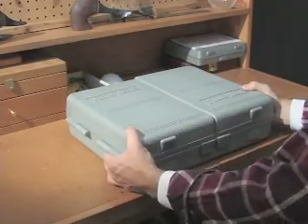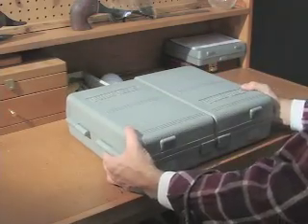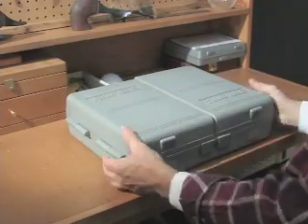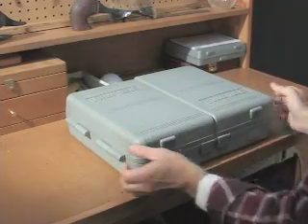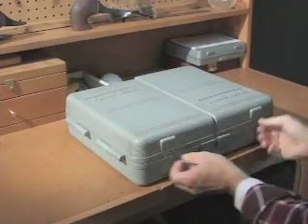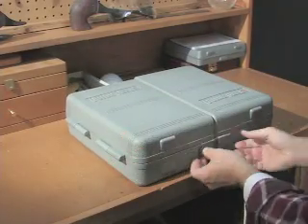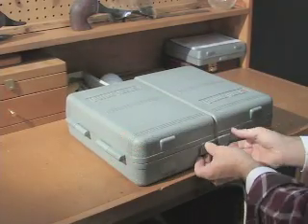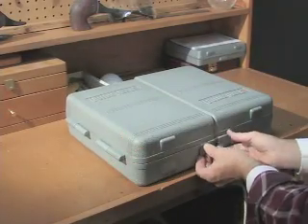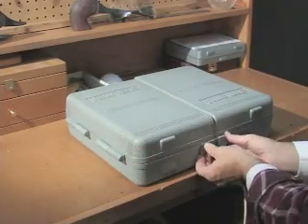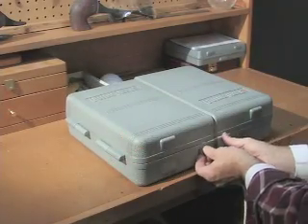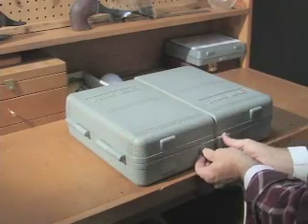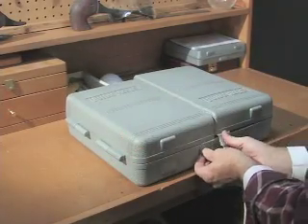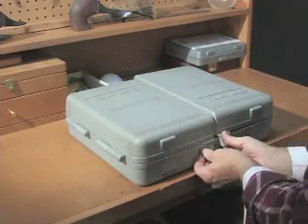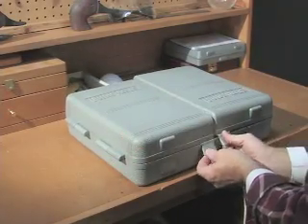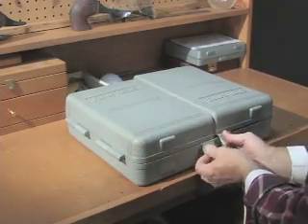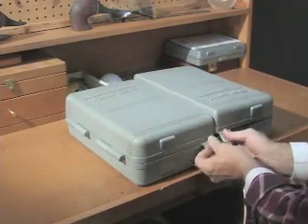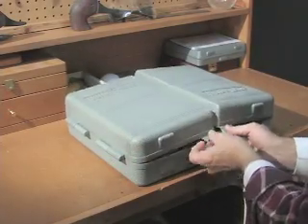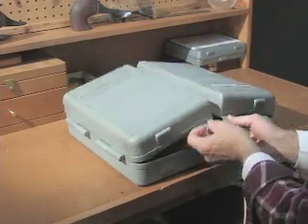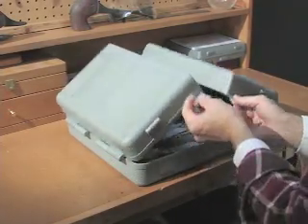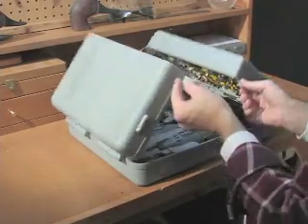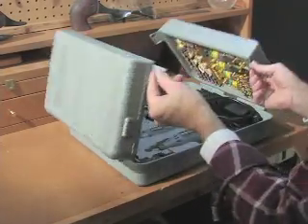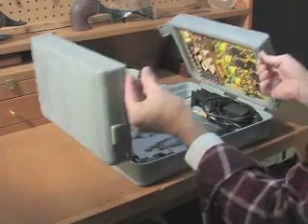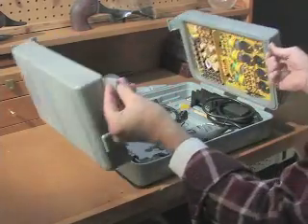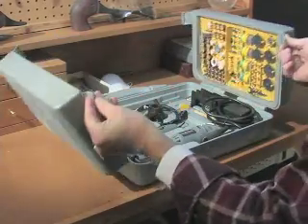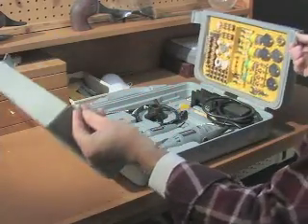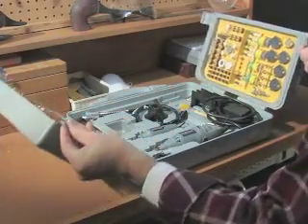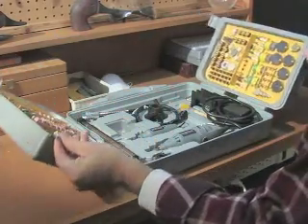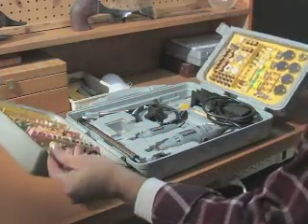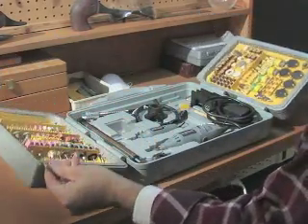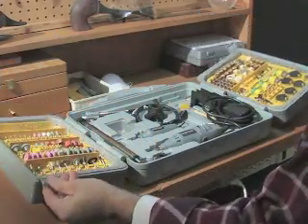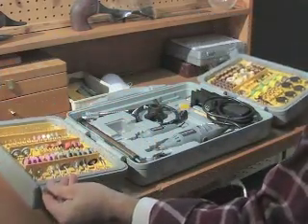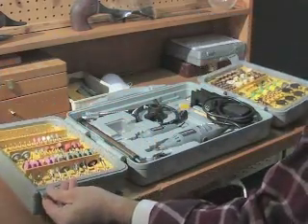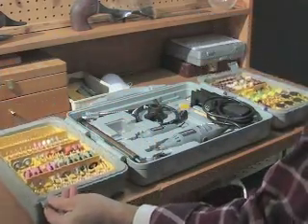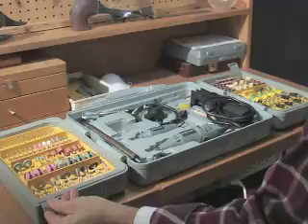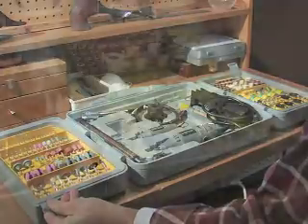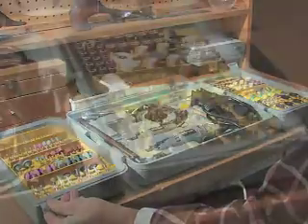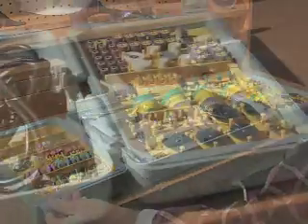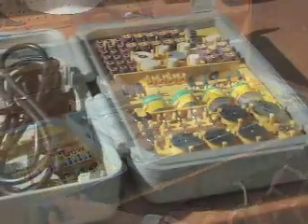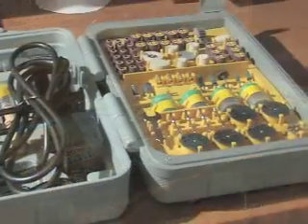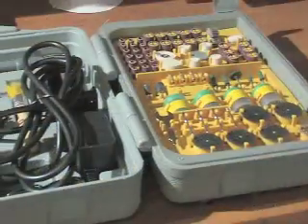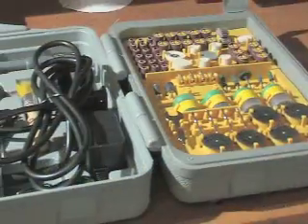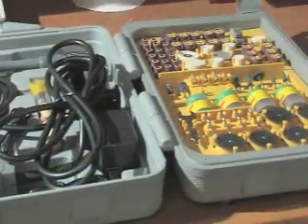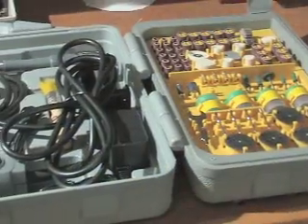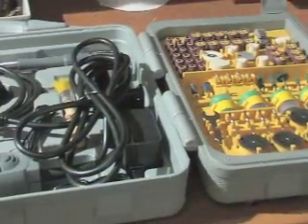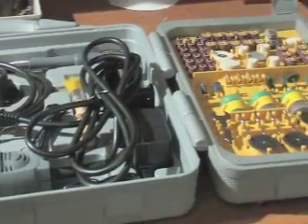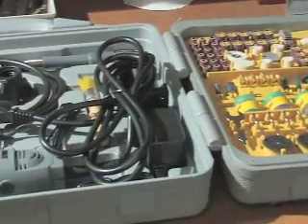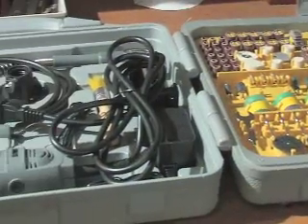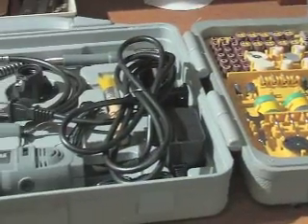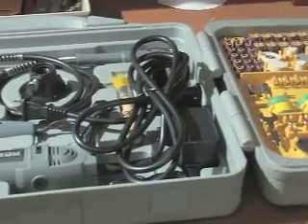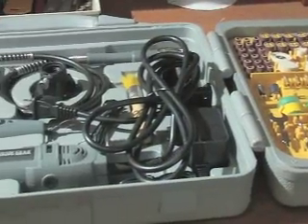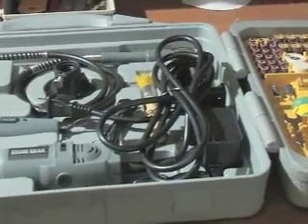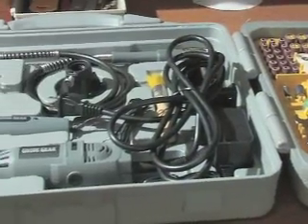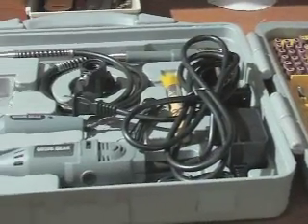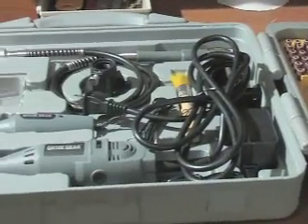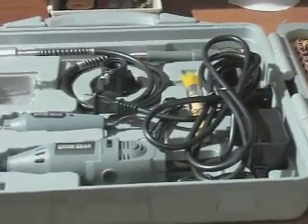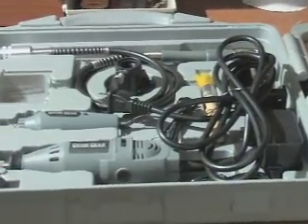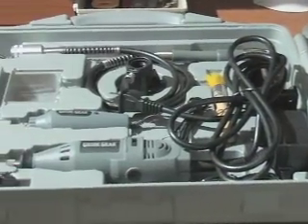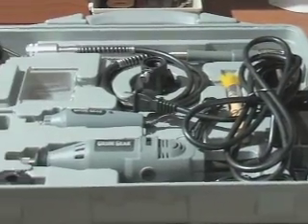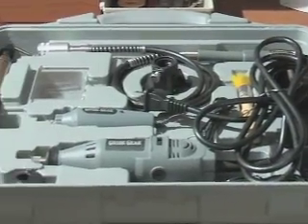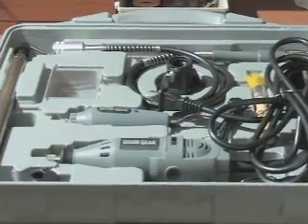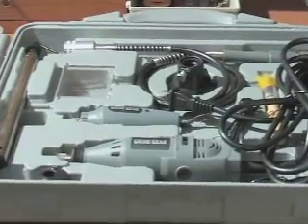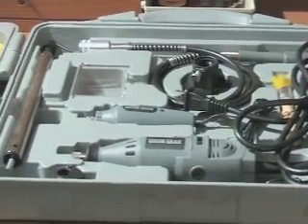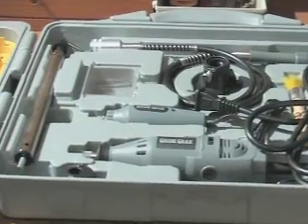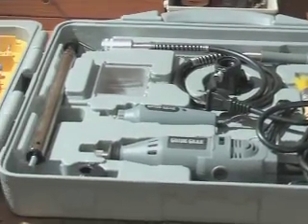Open up a new, super affordable, secret weapon for craft and hobby projects: the GuyGear Rotary Toolkit.